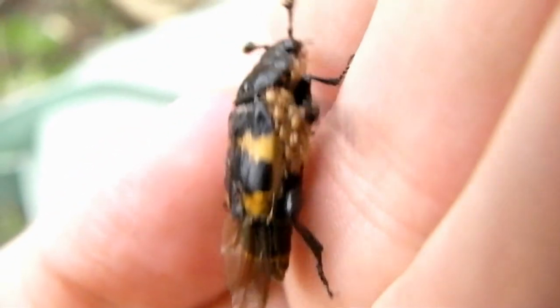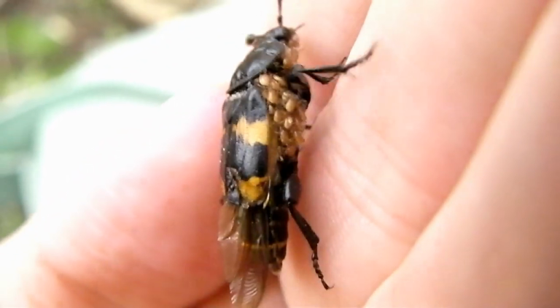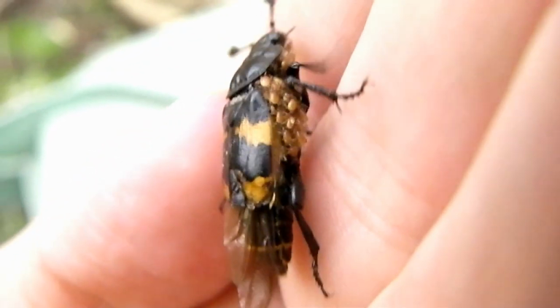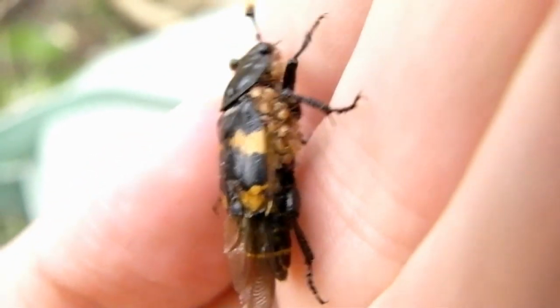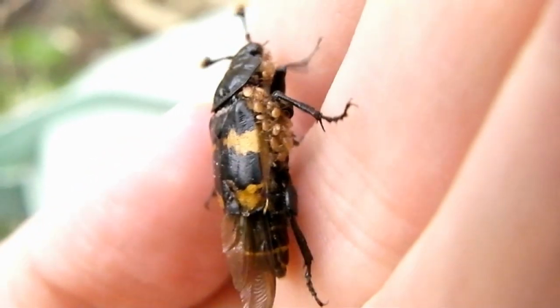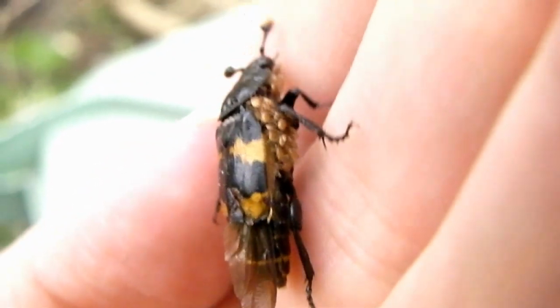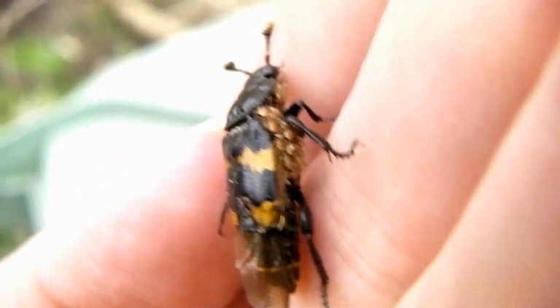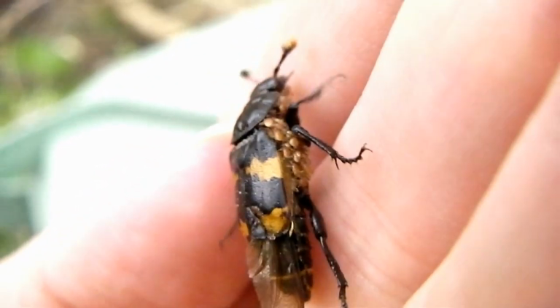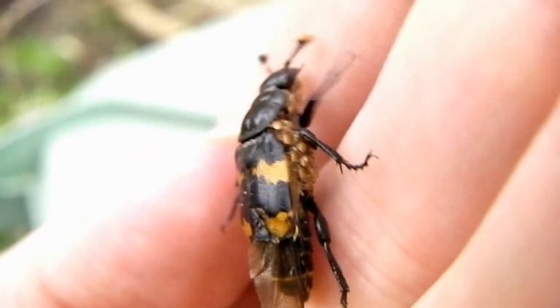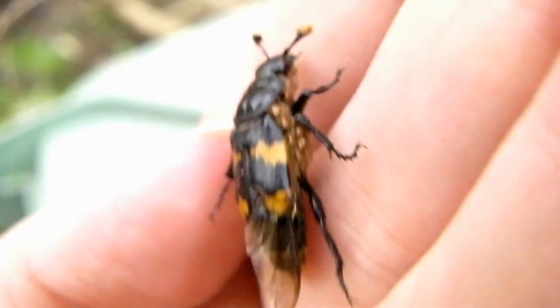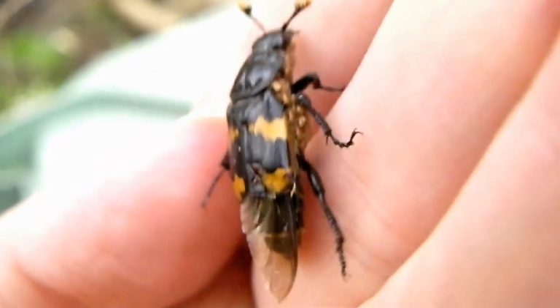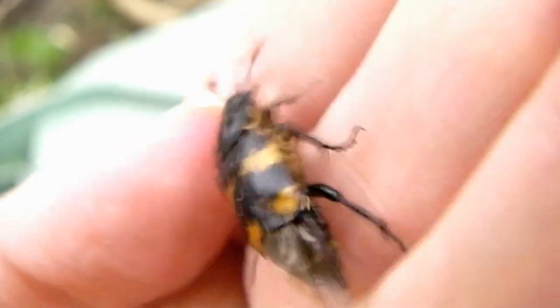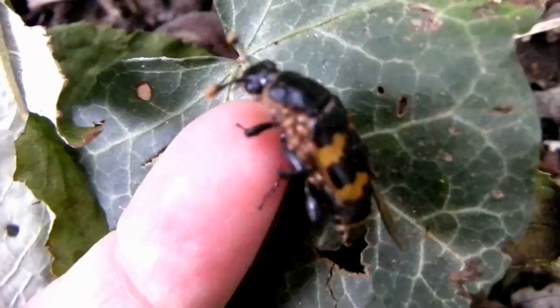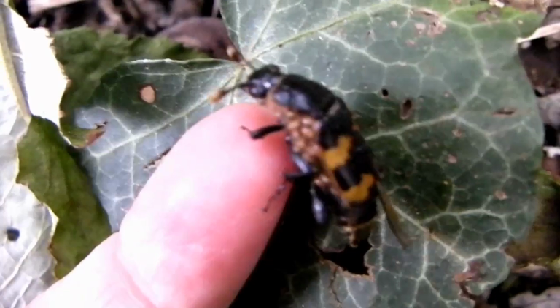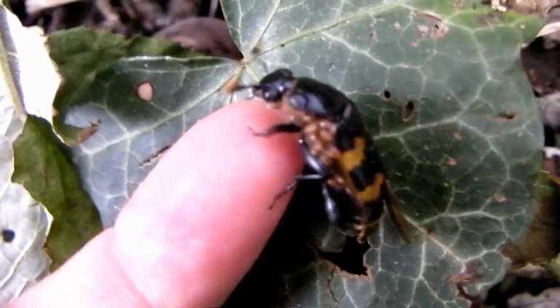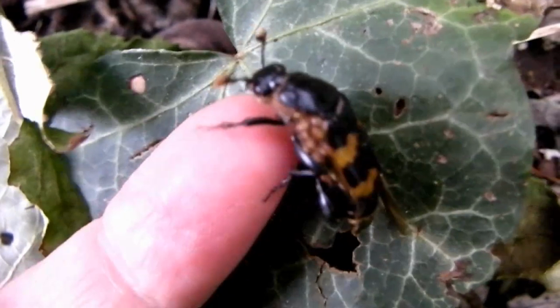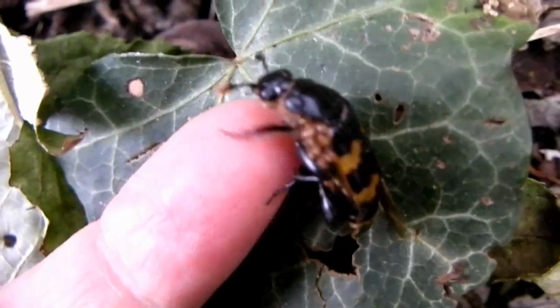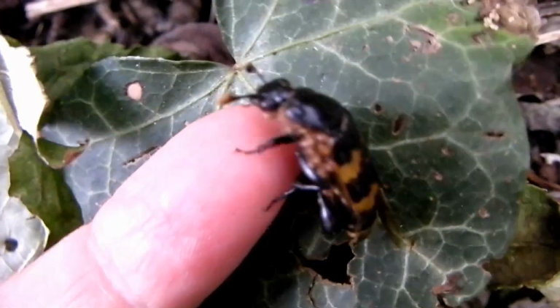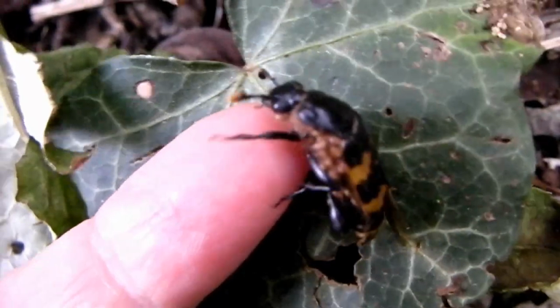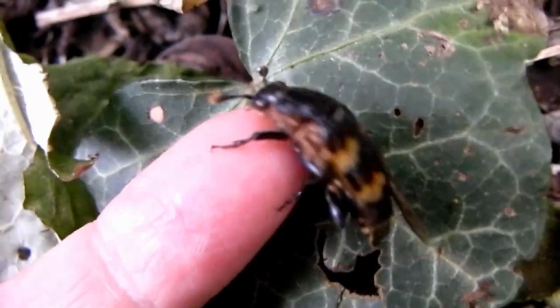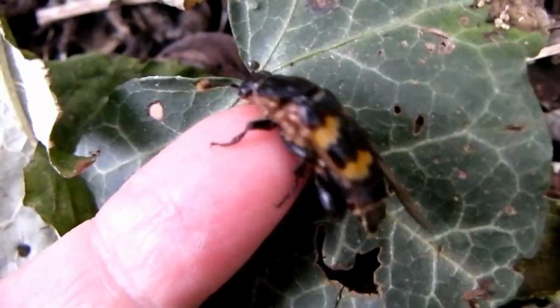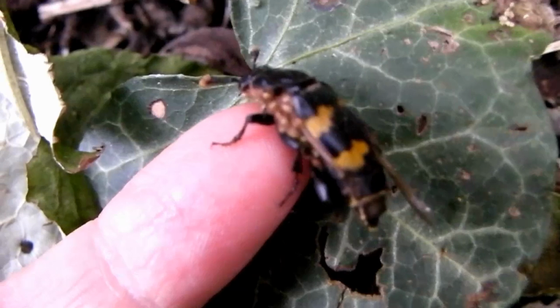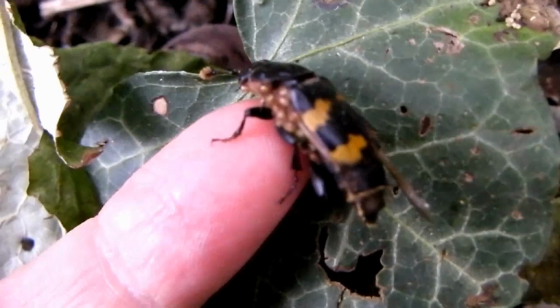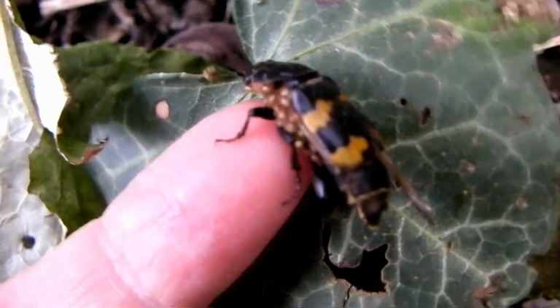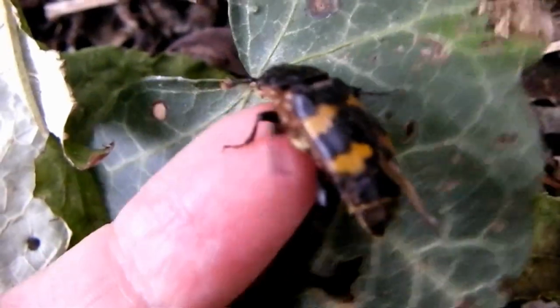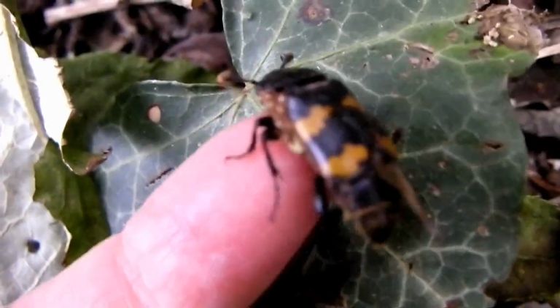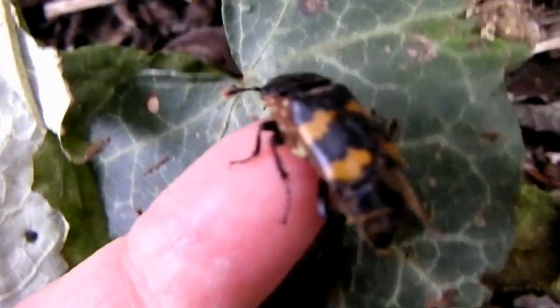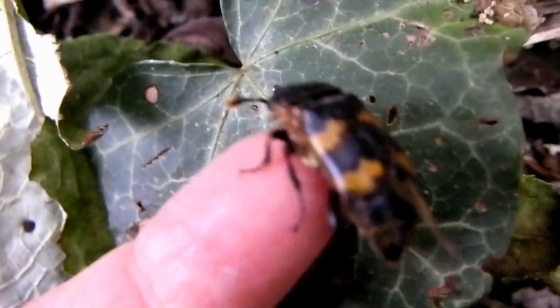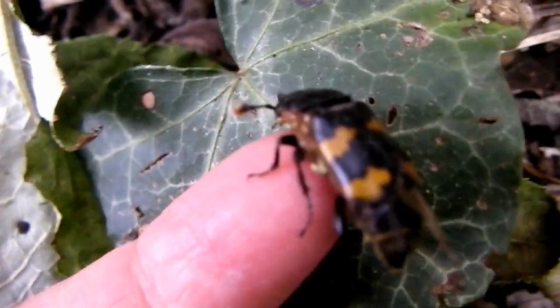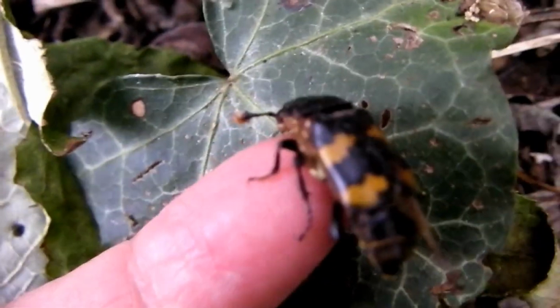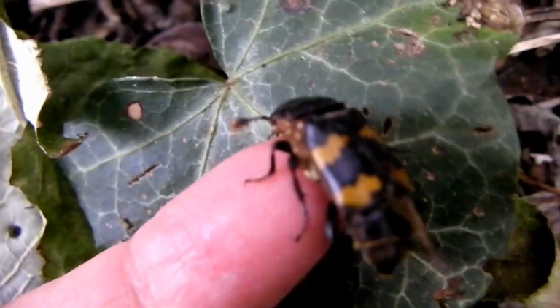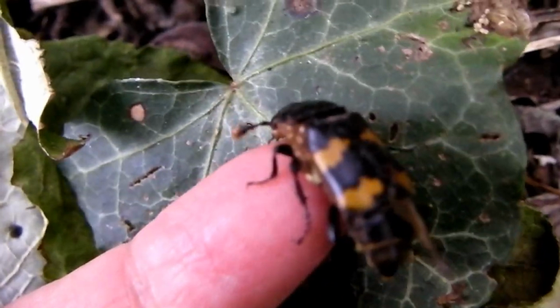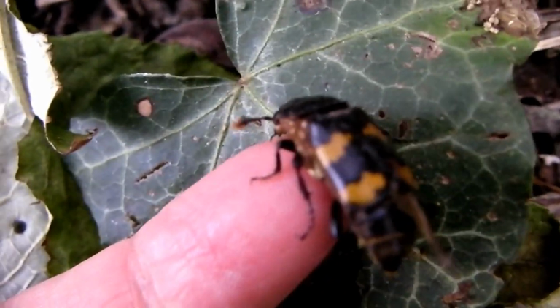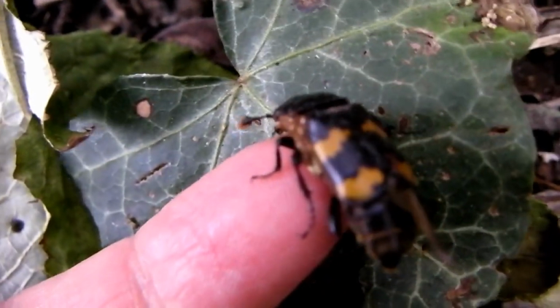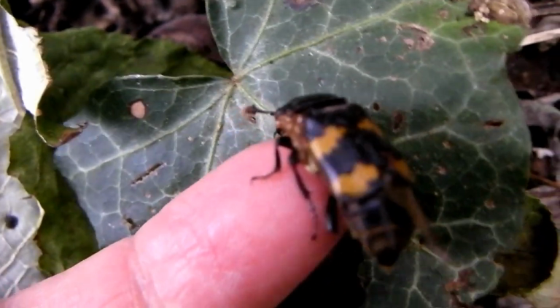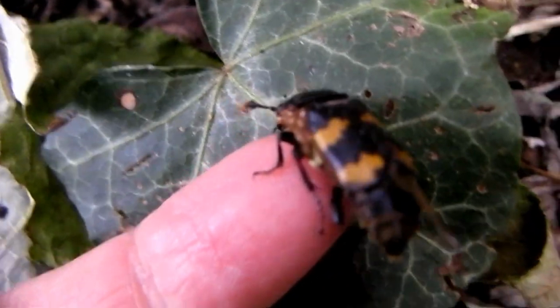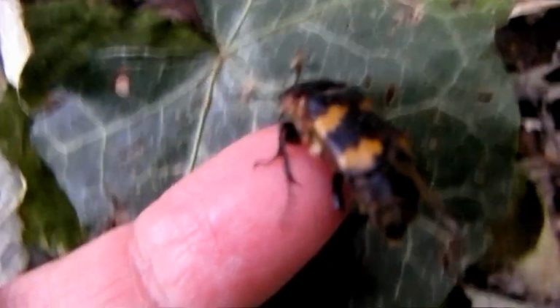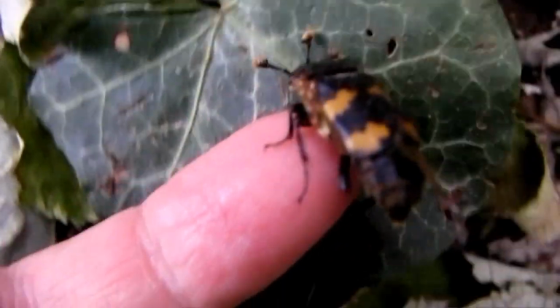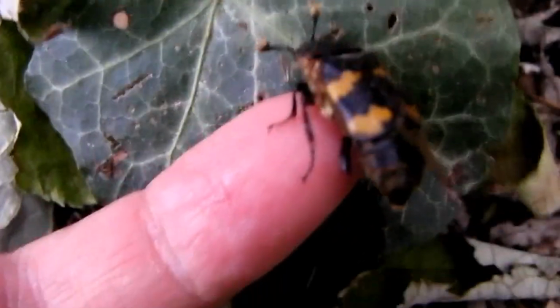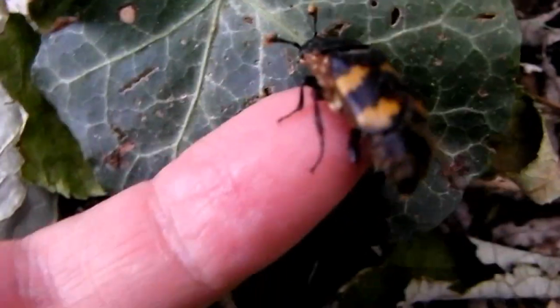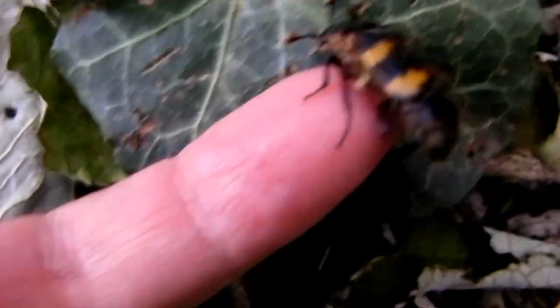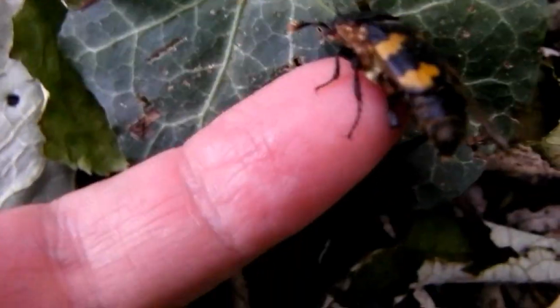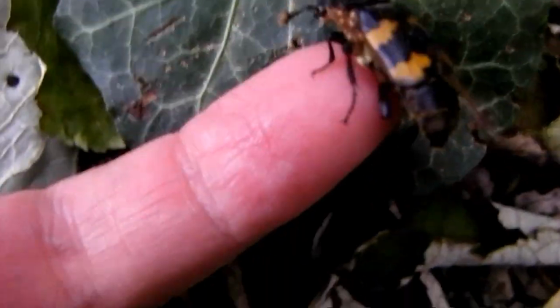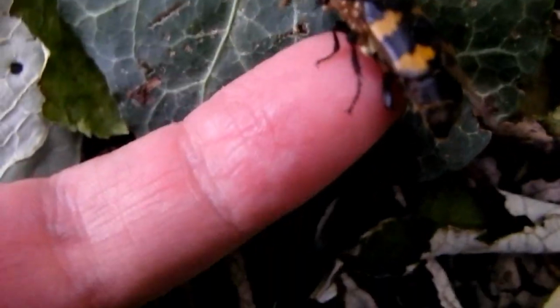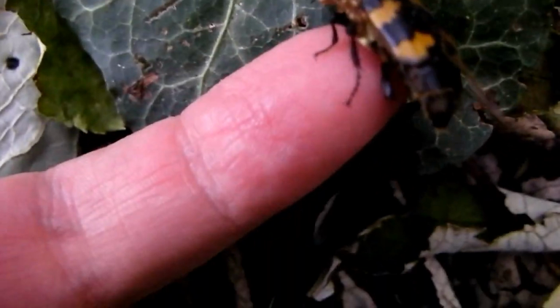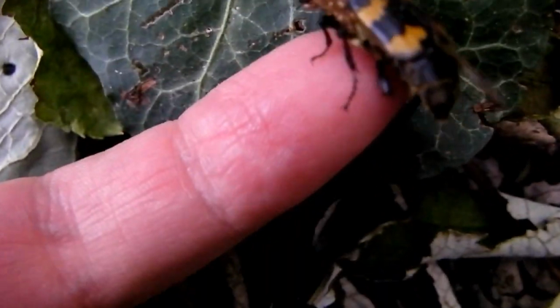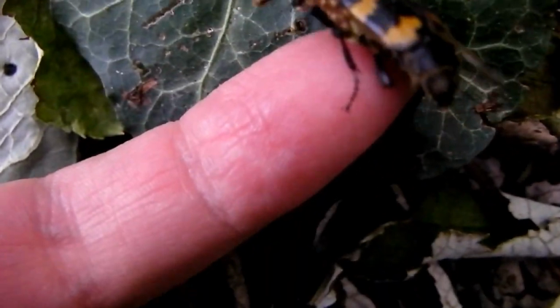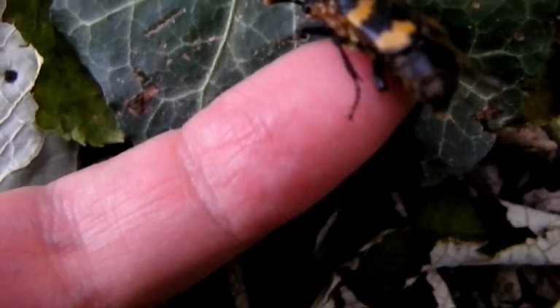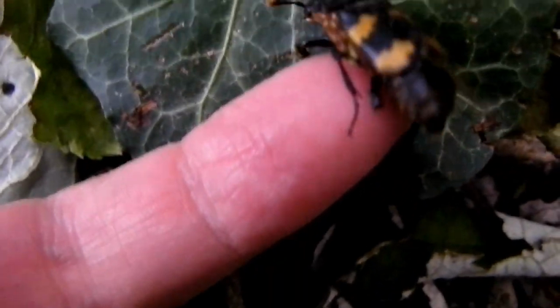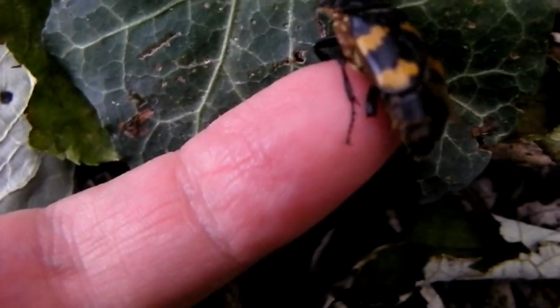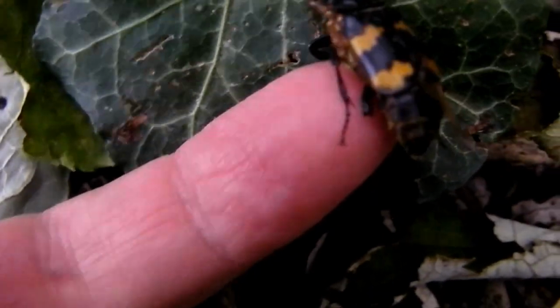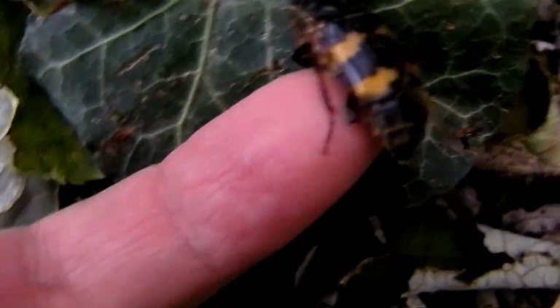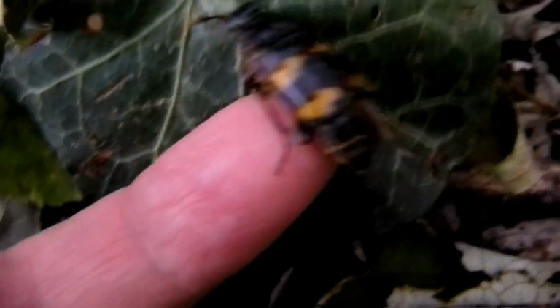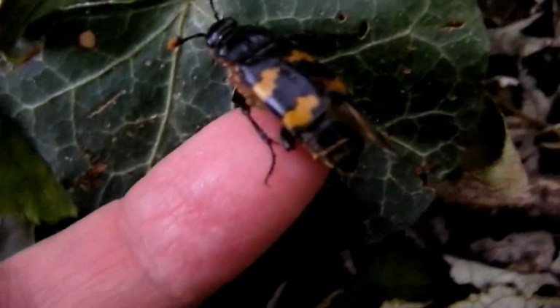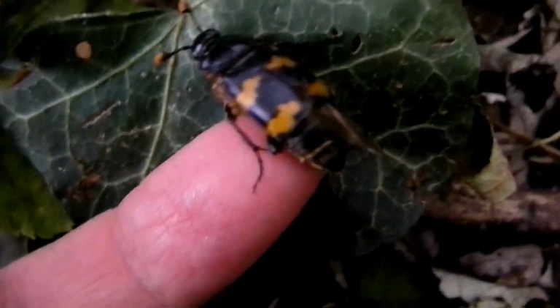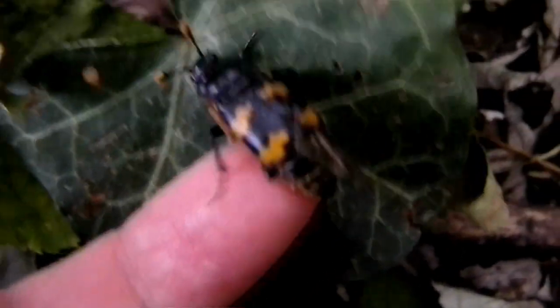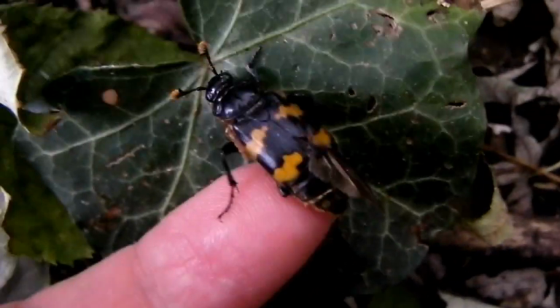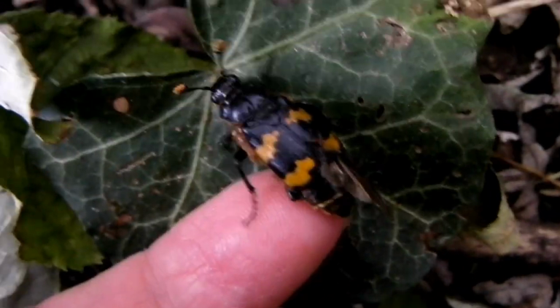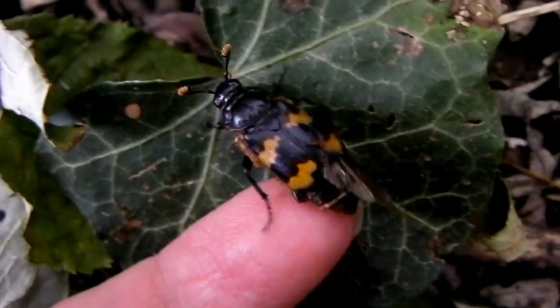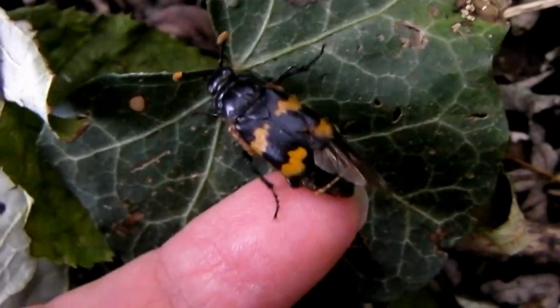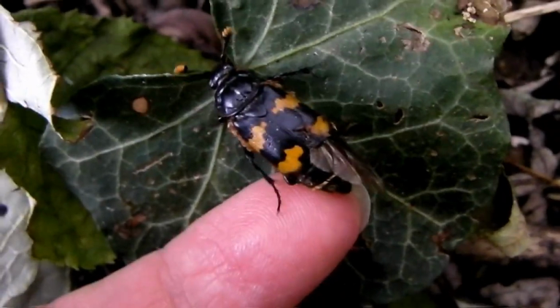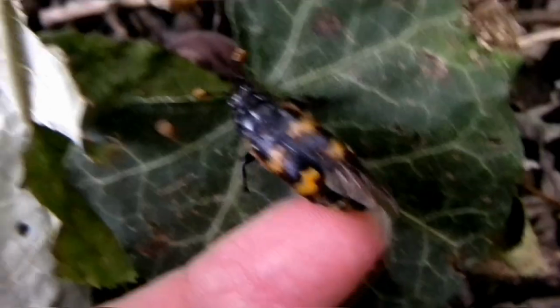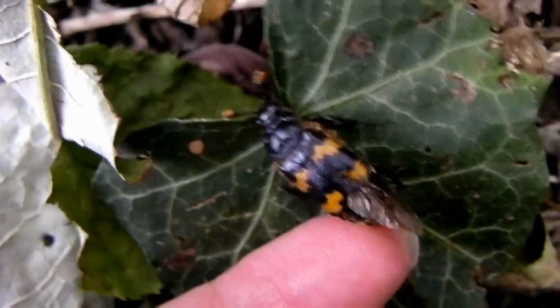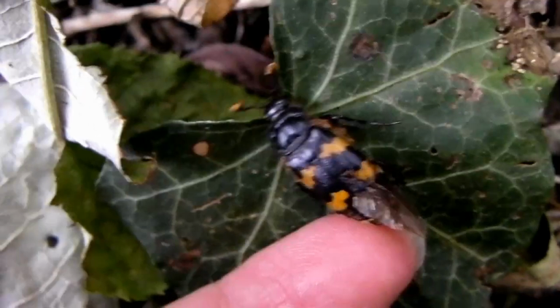It then climbs underneath them, digs a hole until they're totally buried underground, and uses them for food.